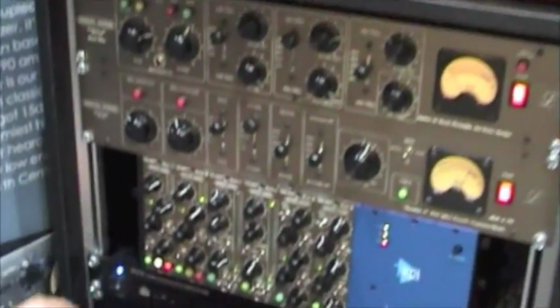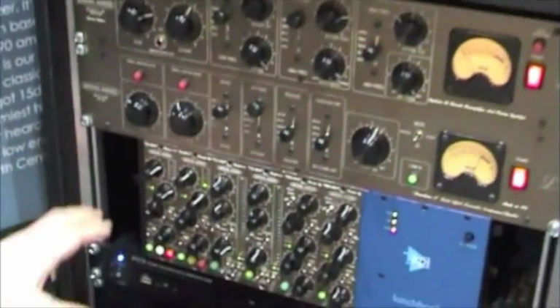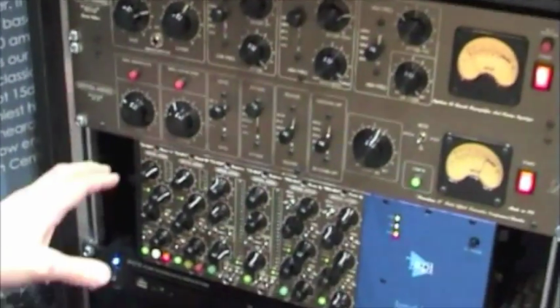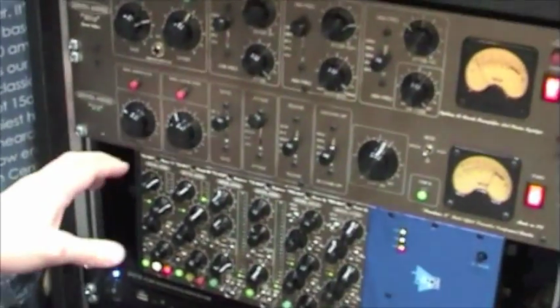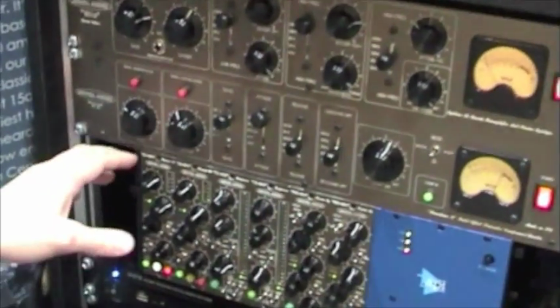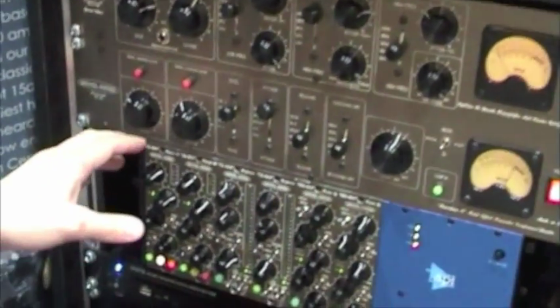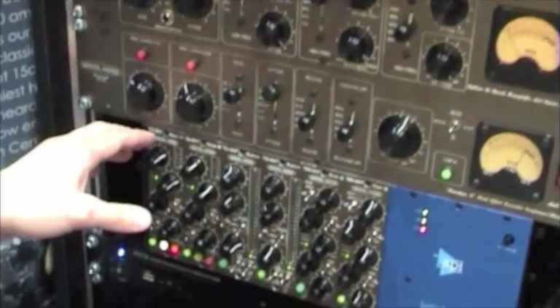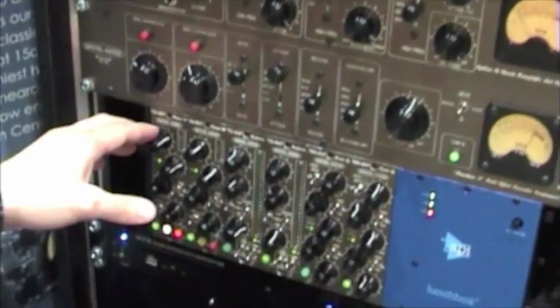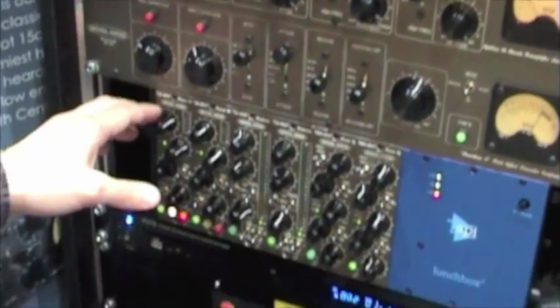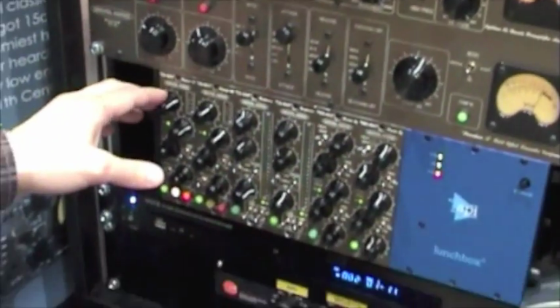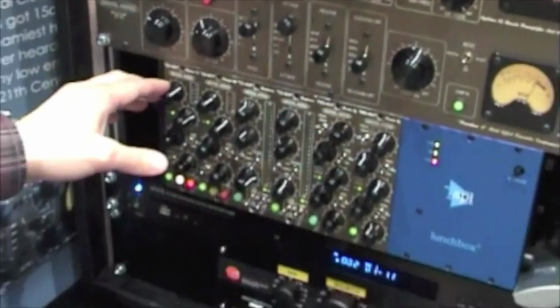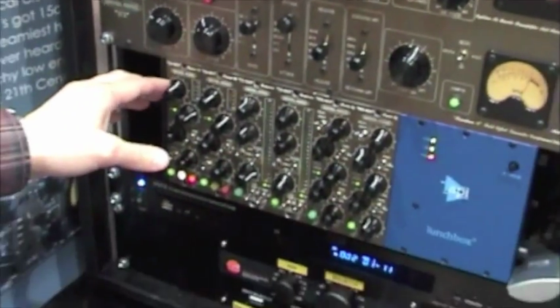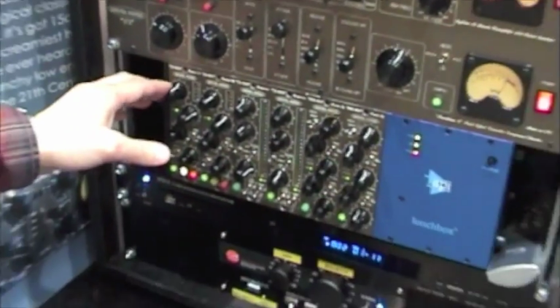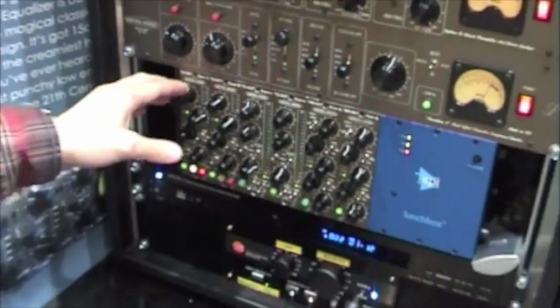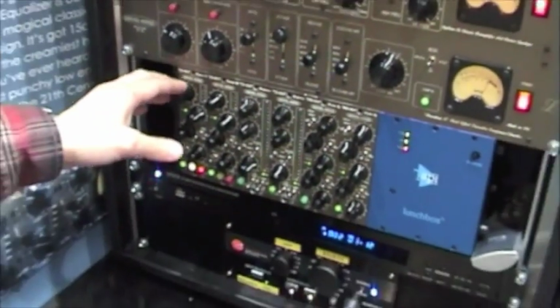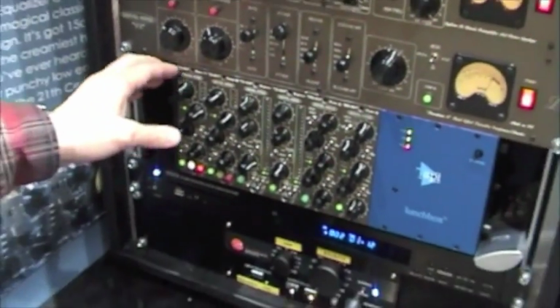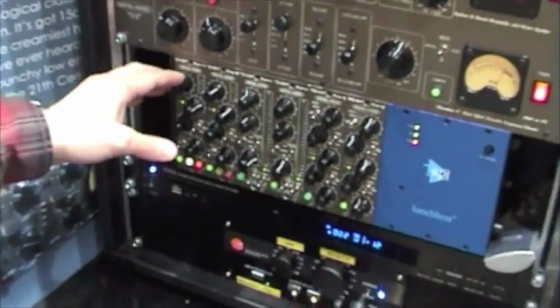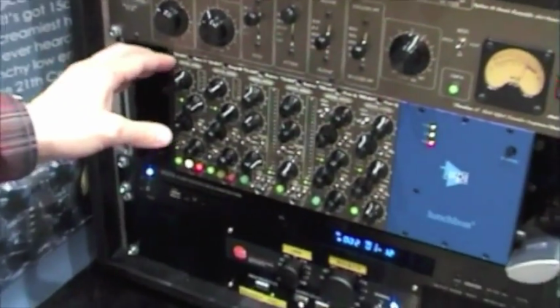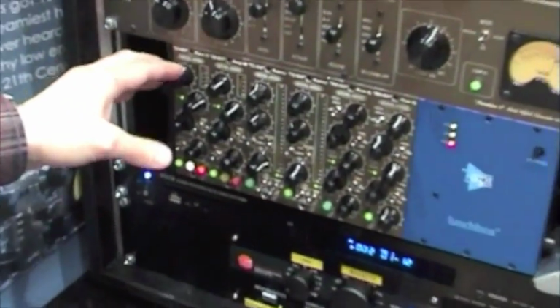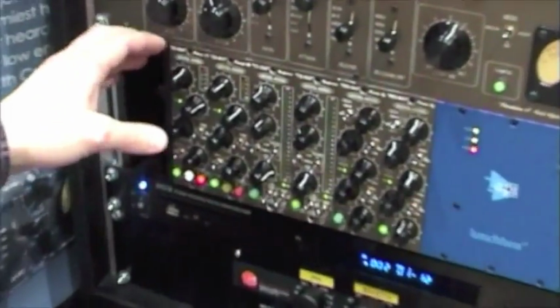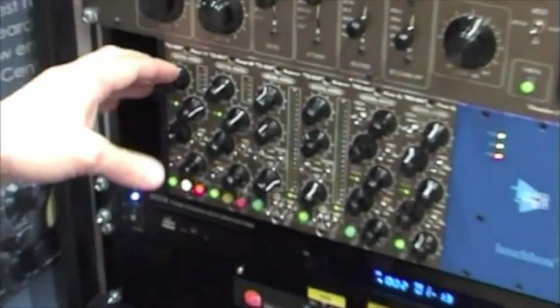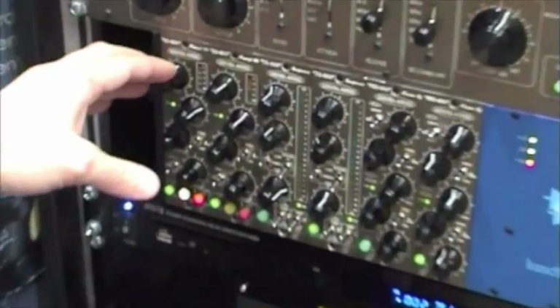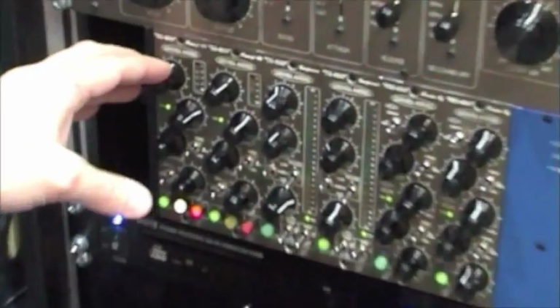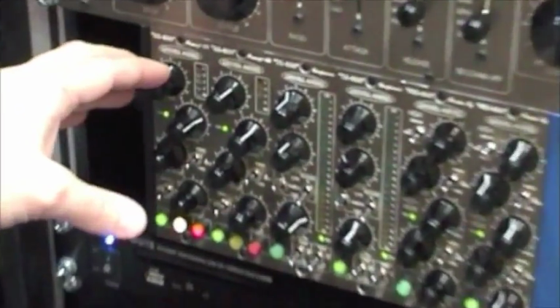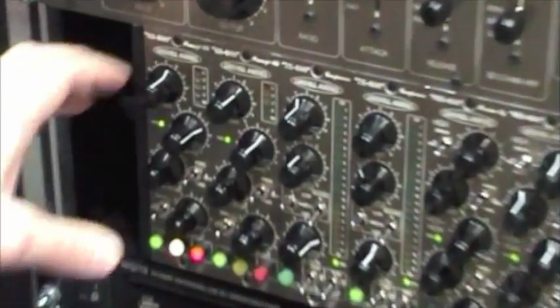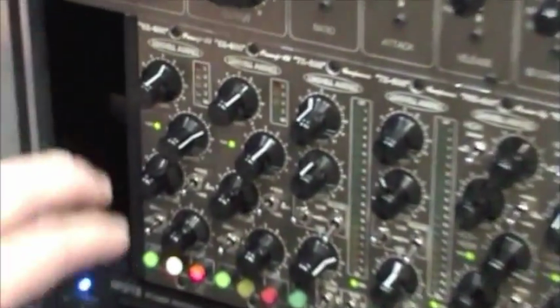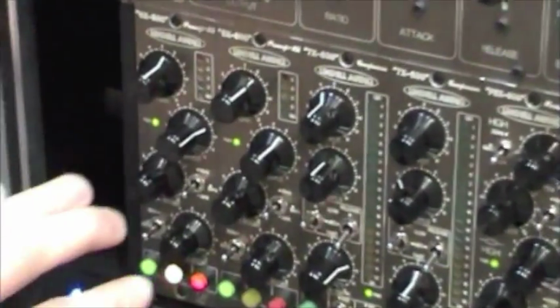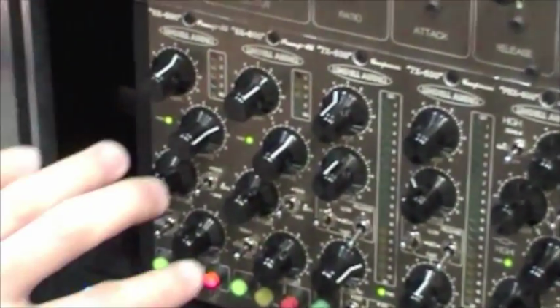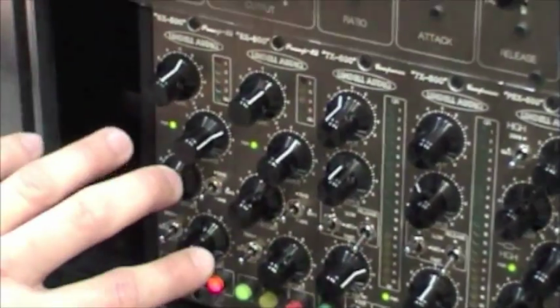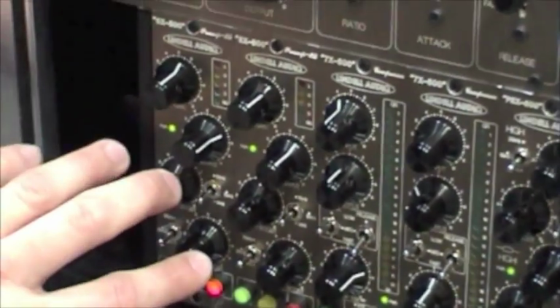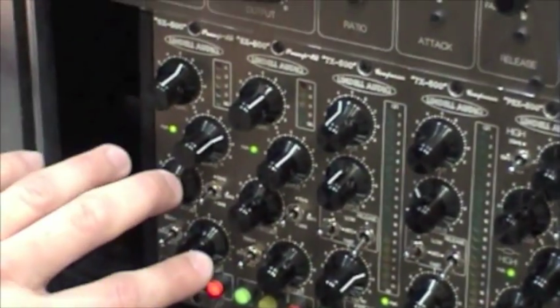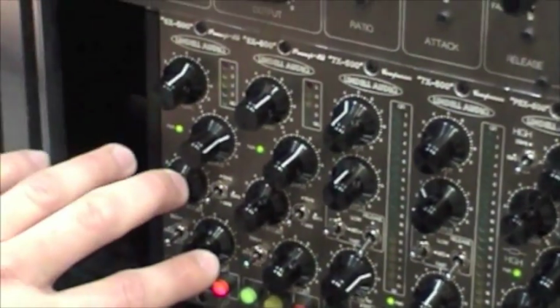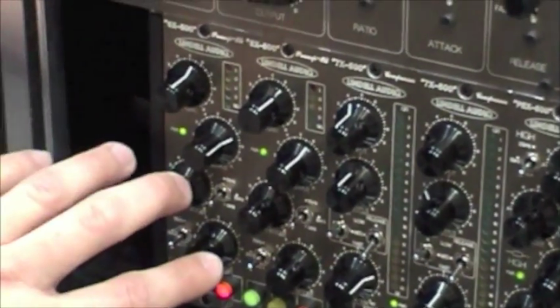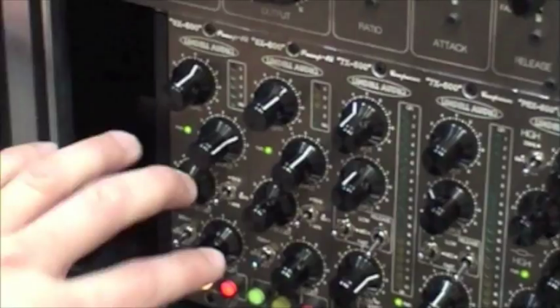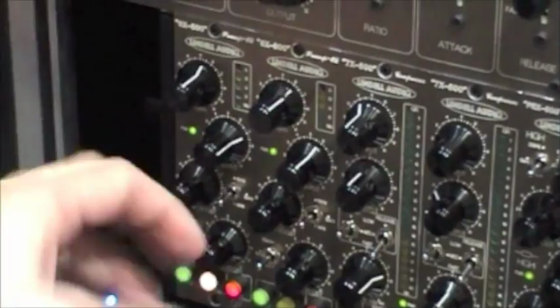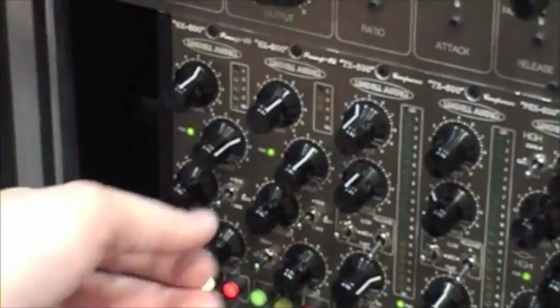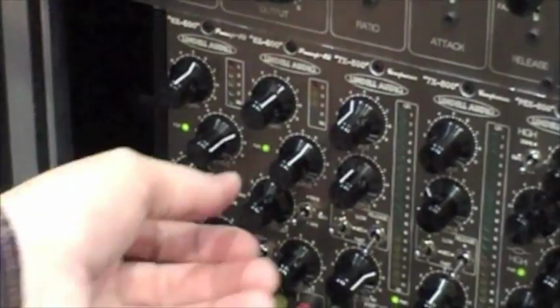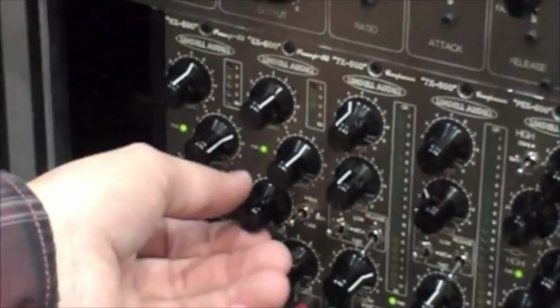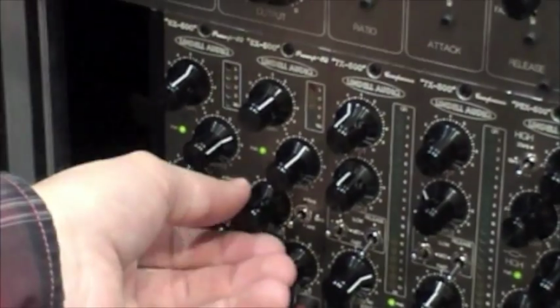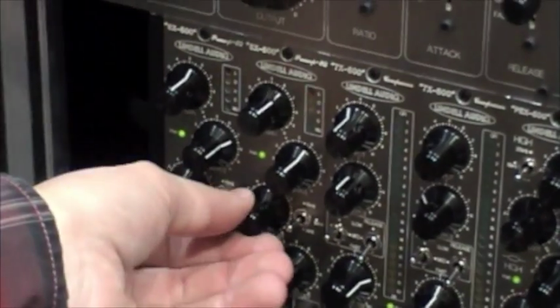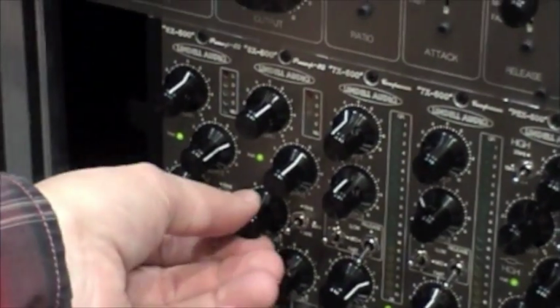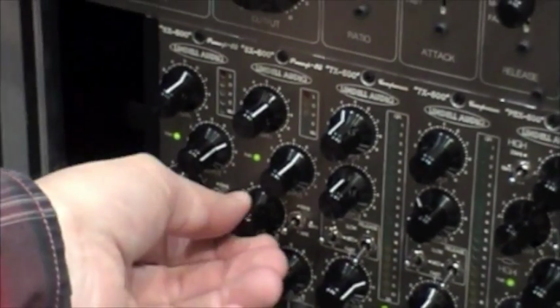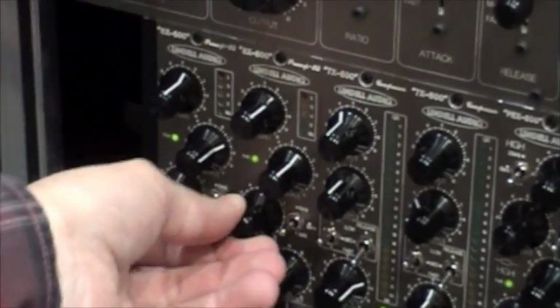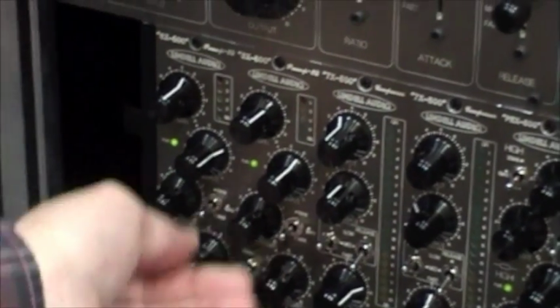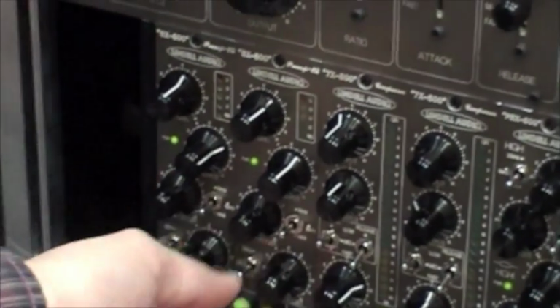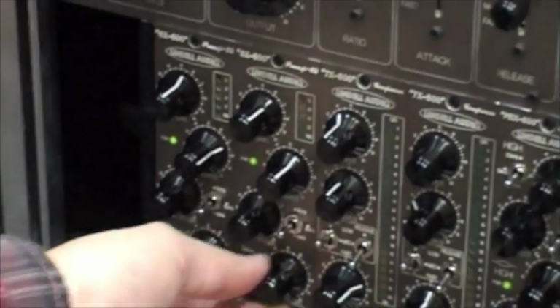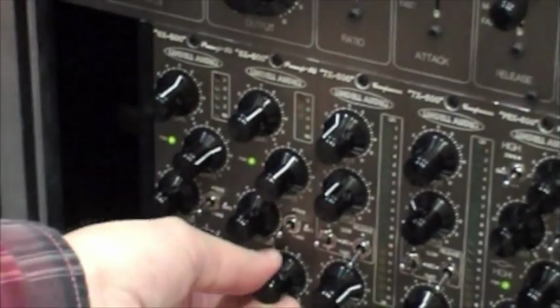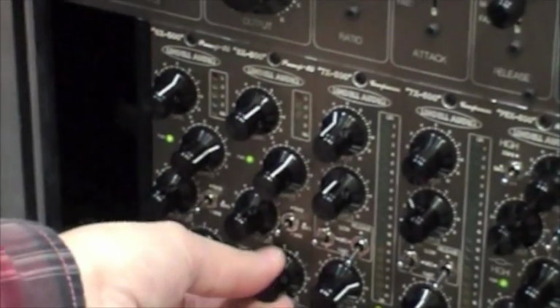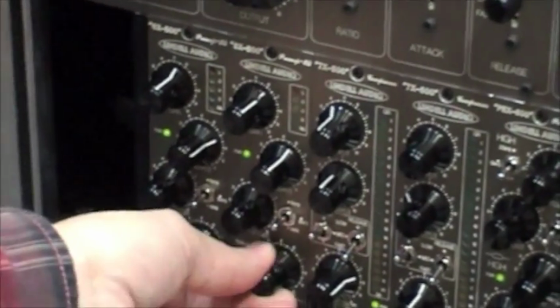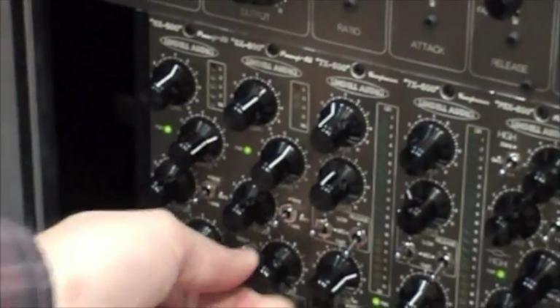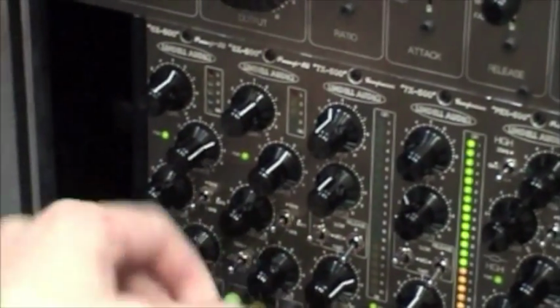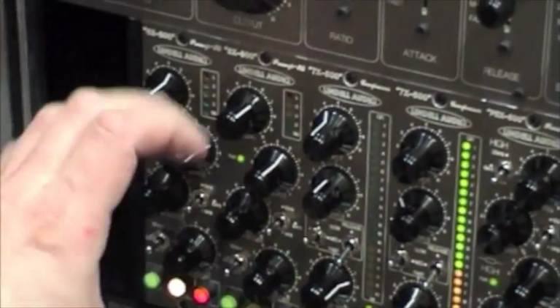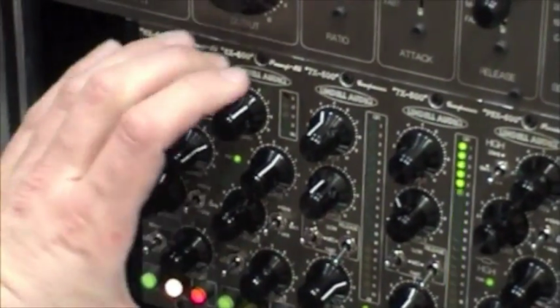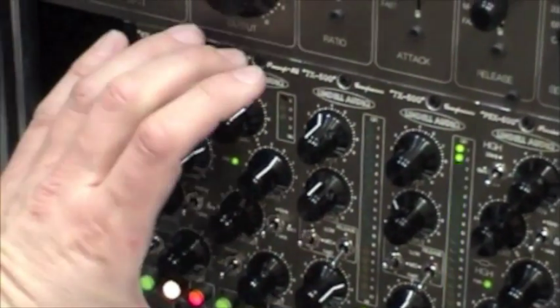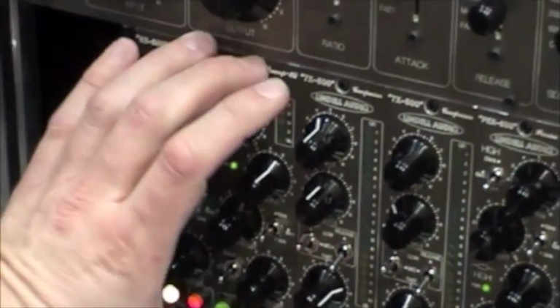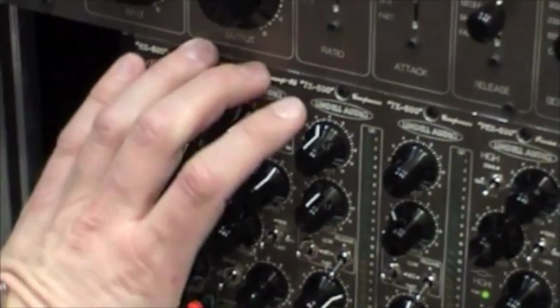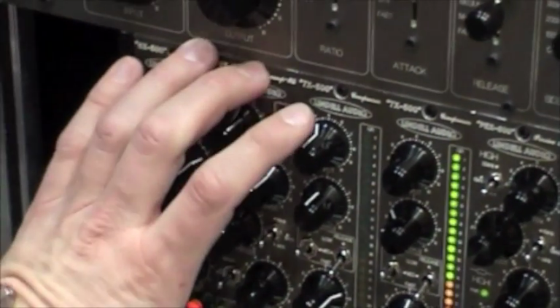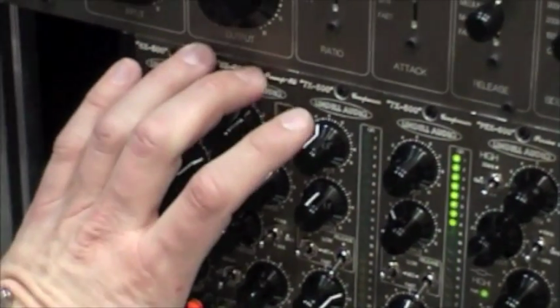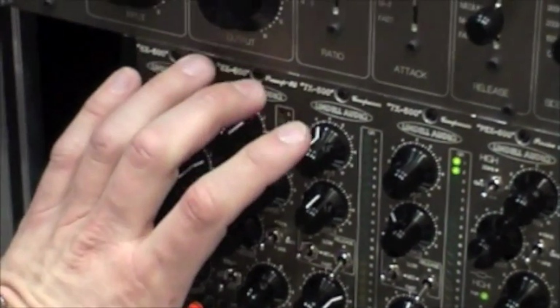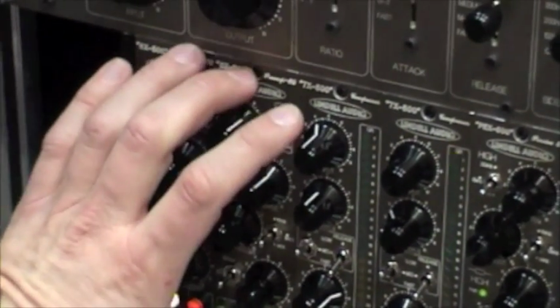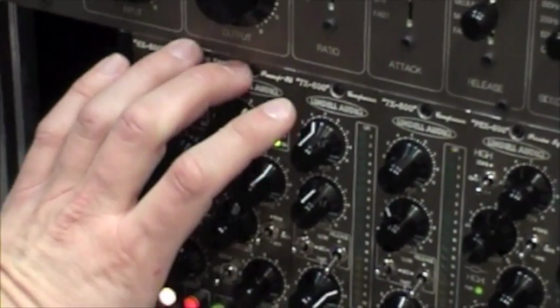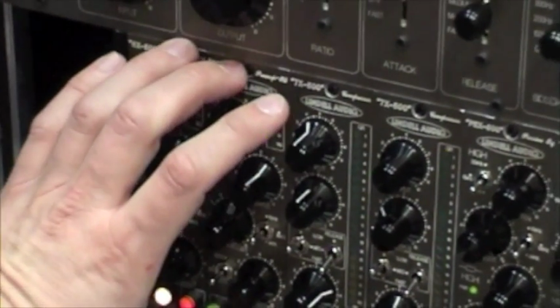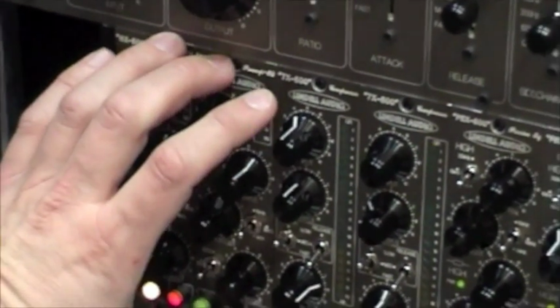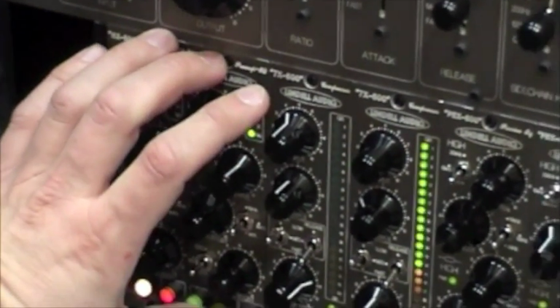First we have a discrete preamp and an EQ. We have high boost and low boost in the same preamp module.